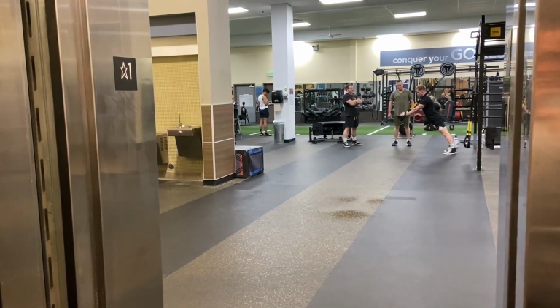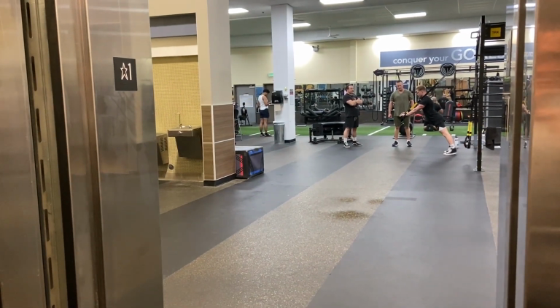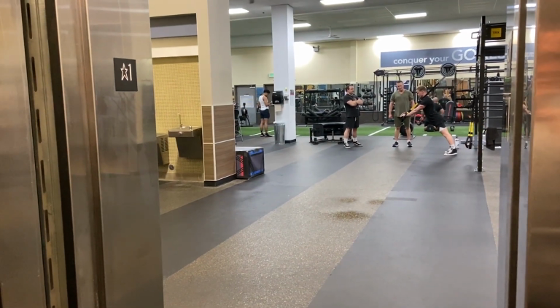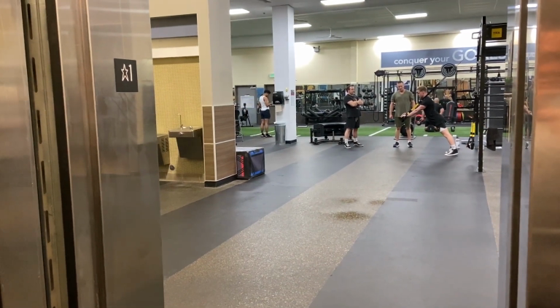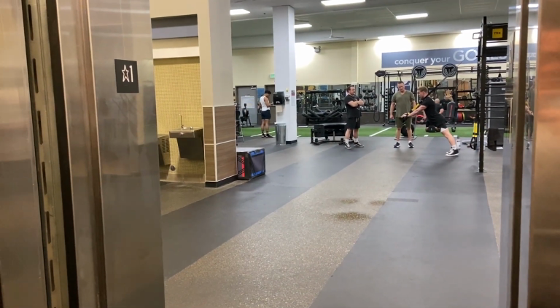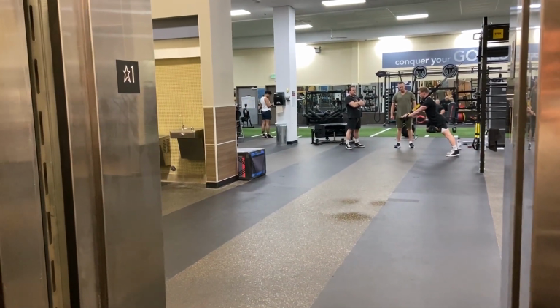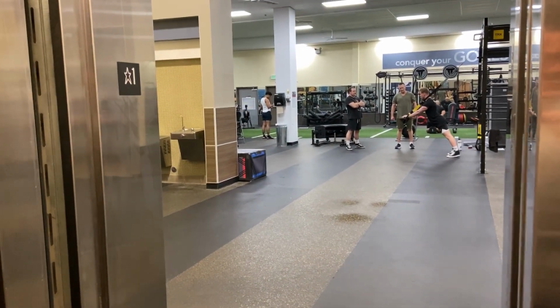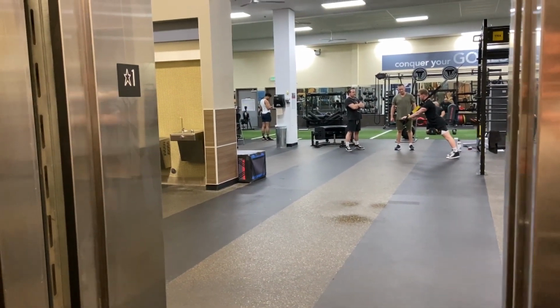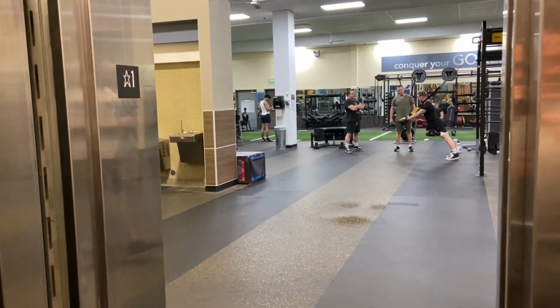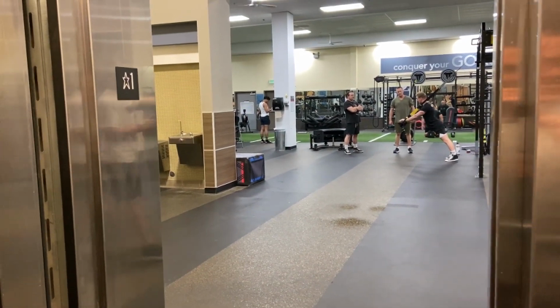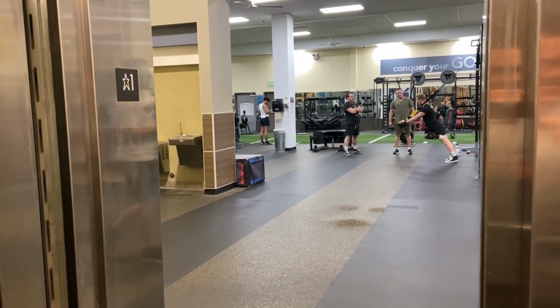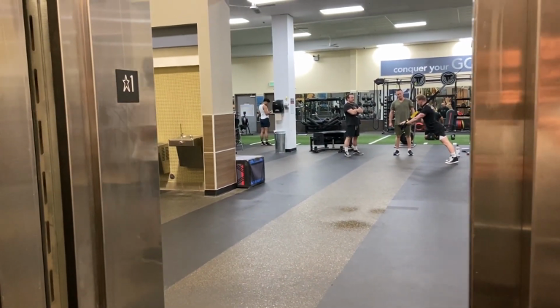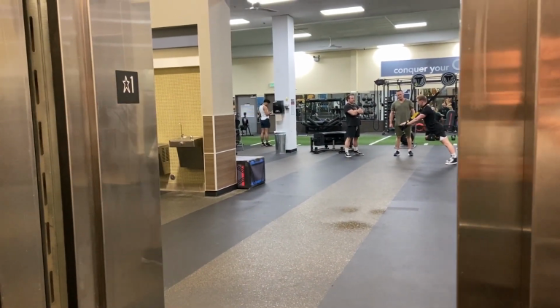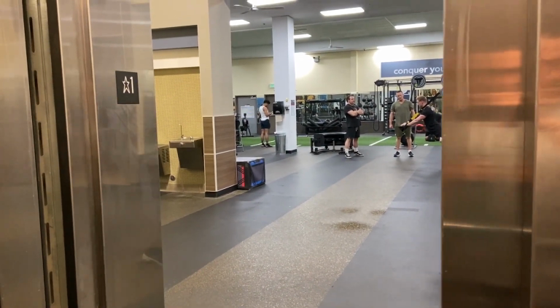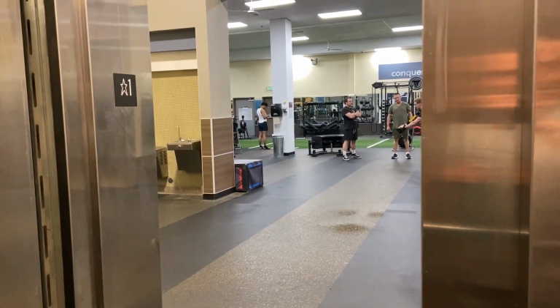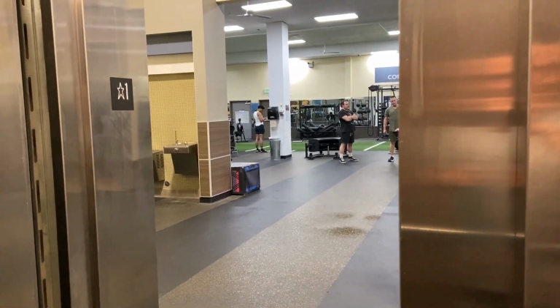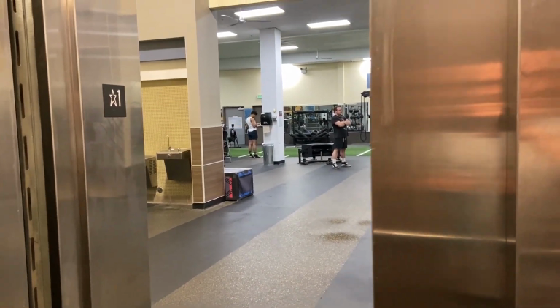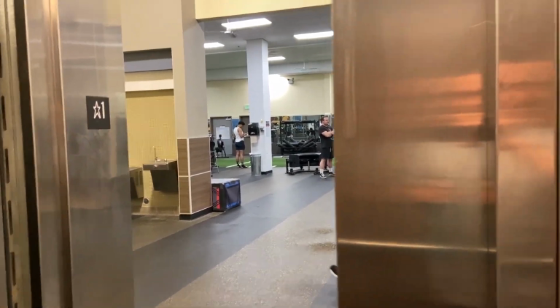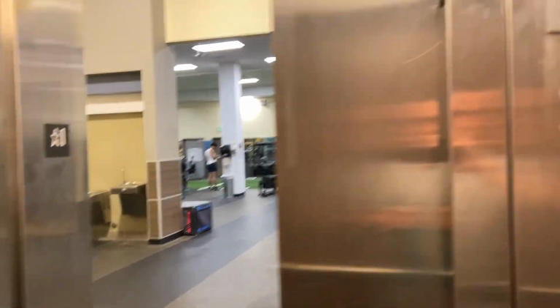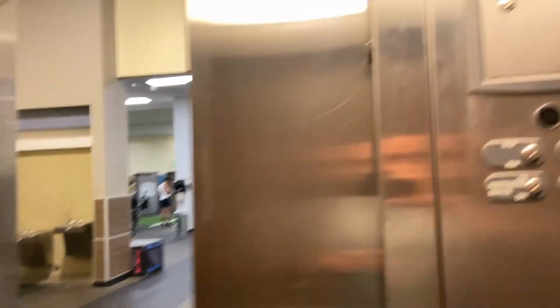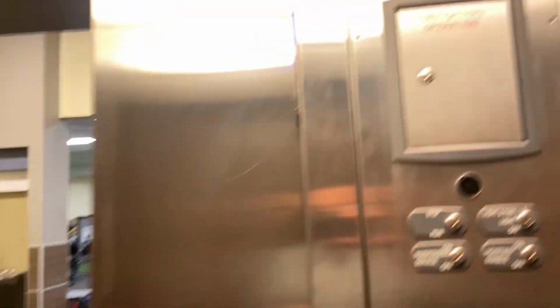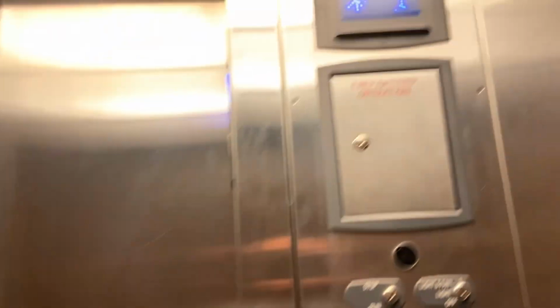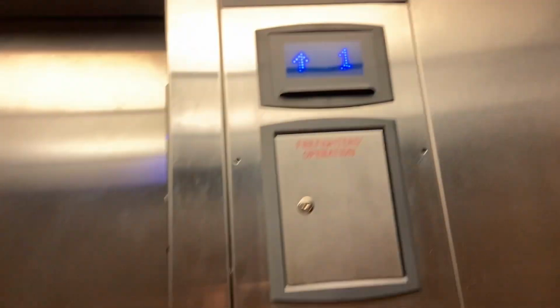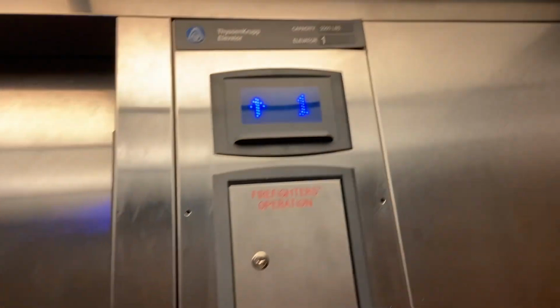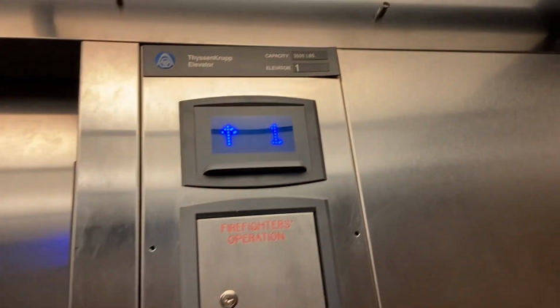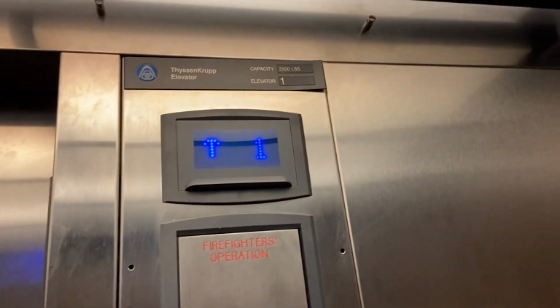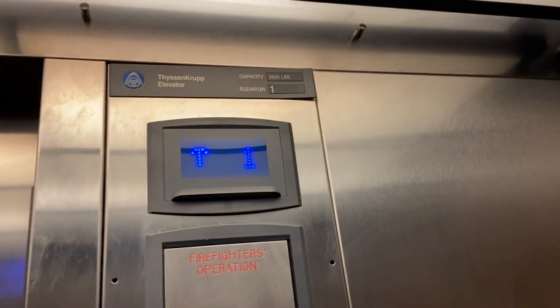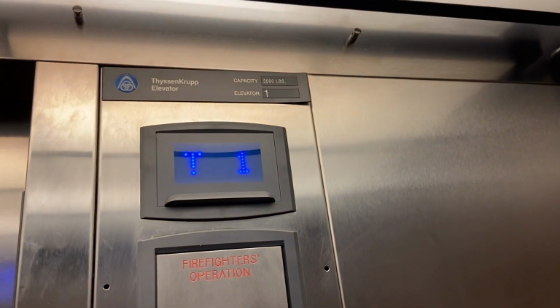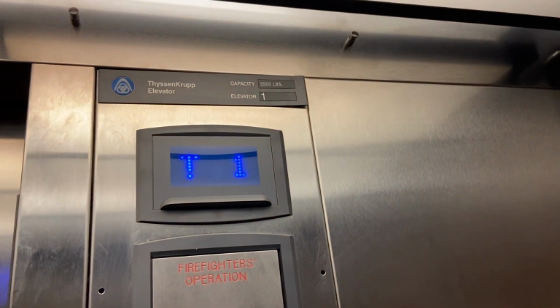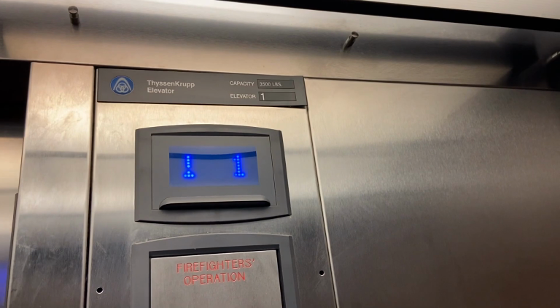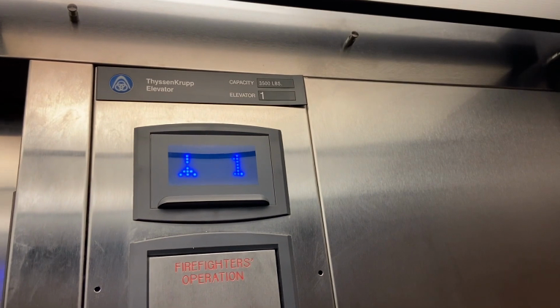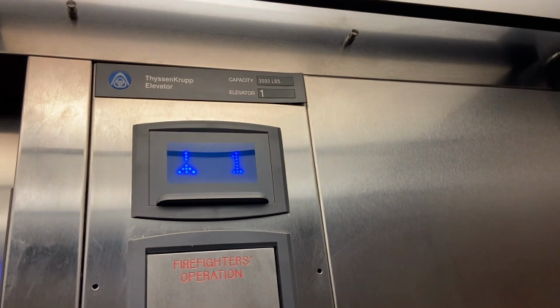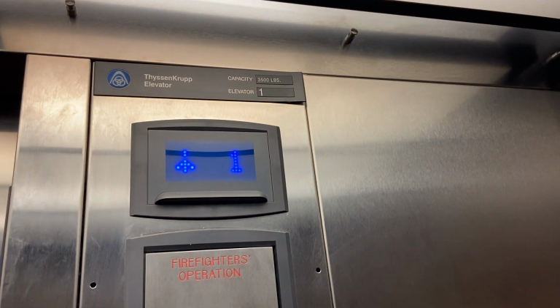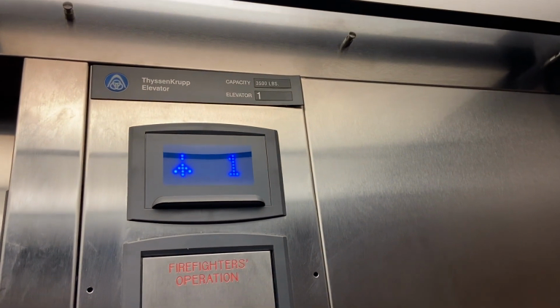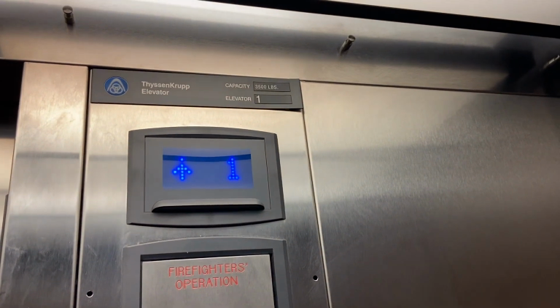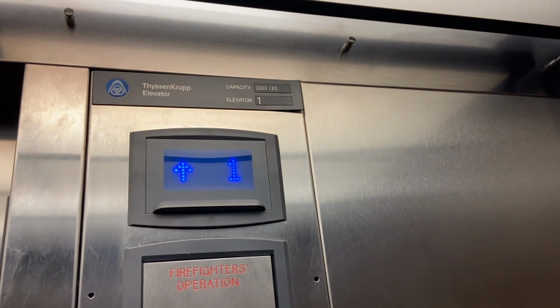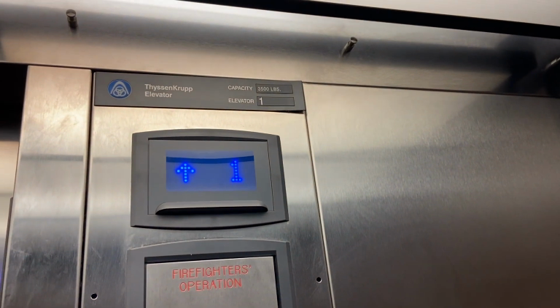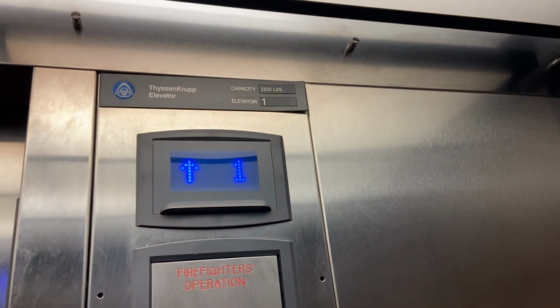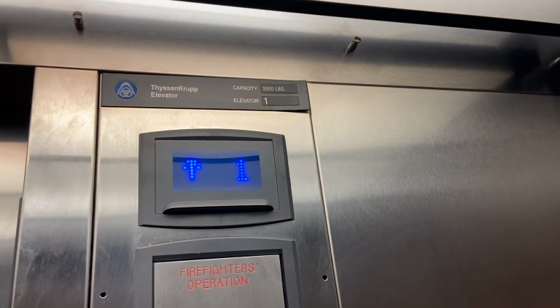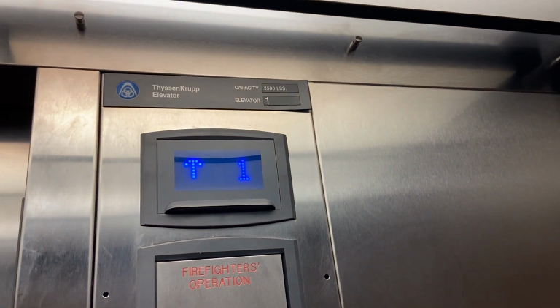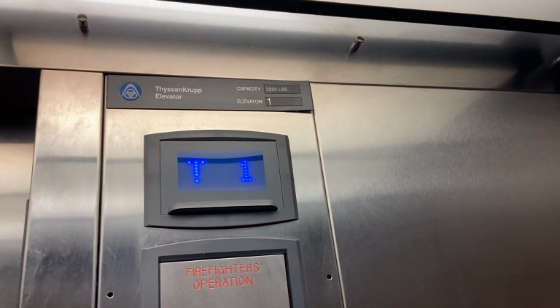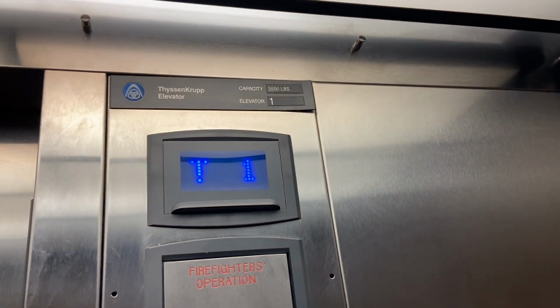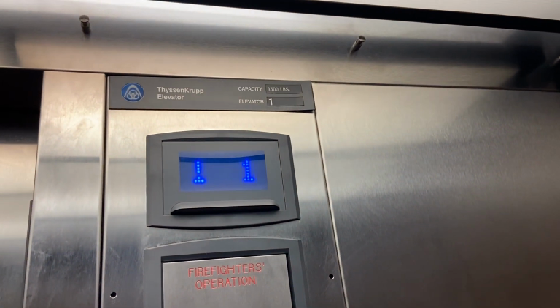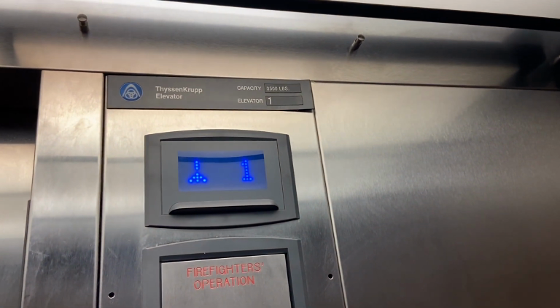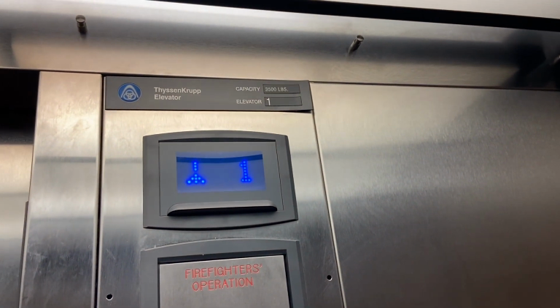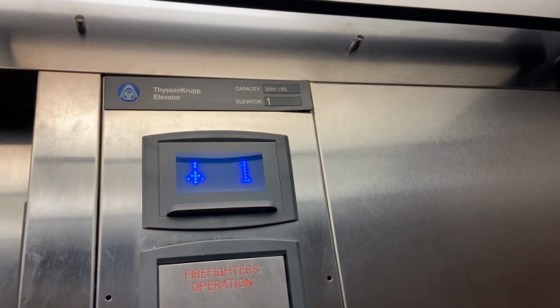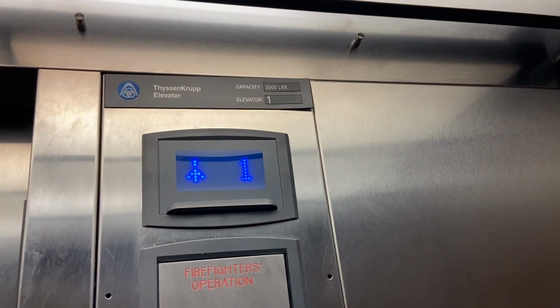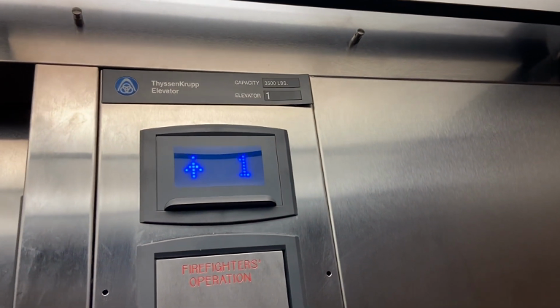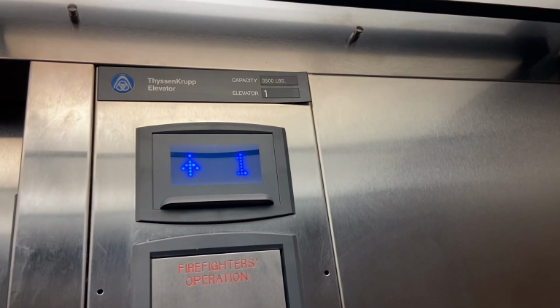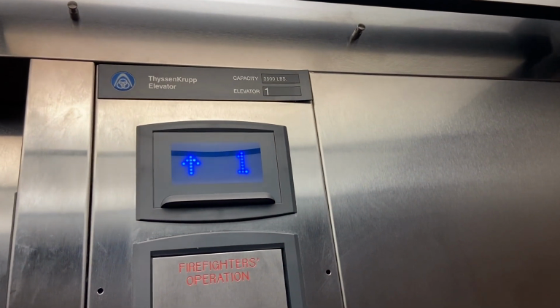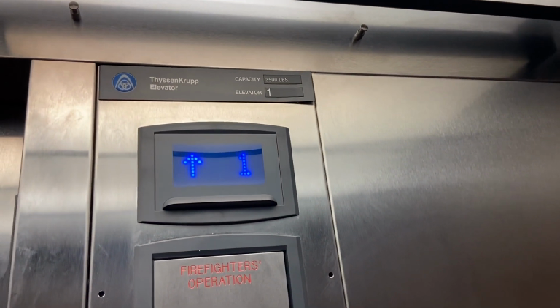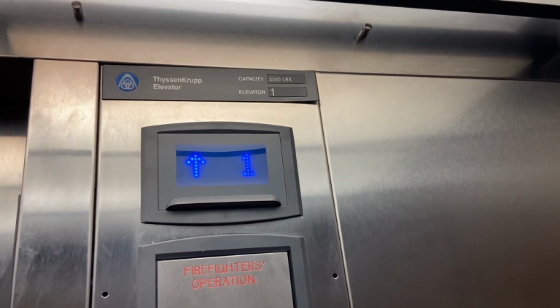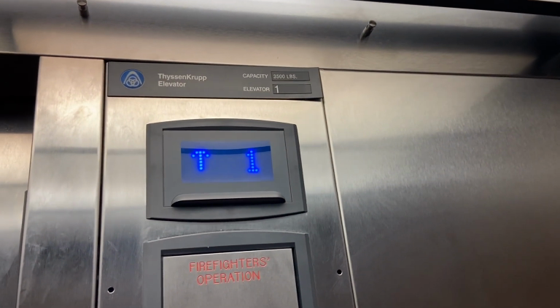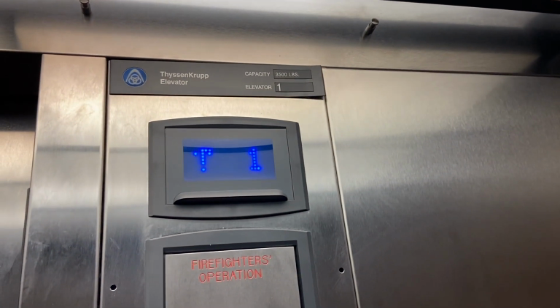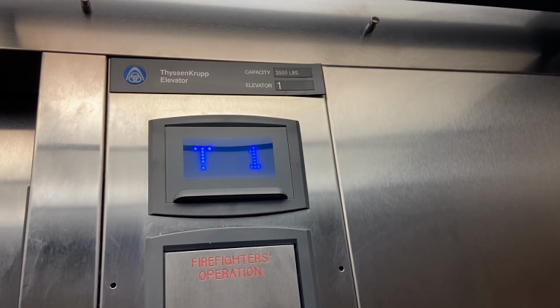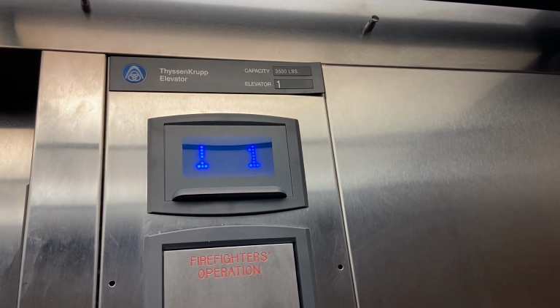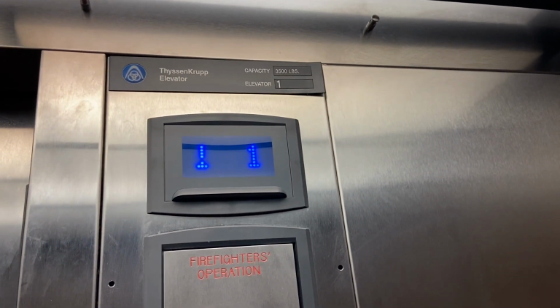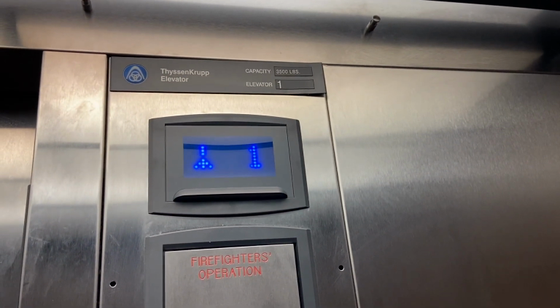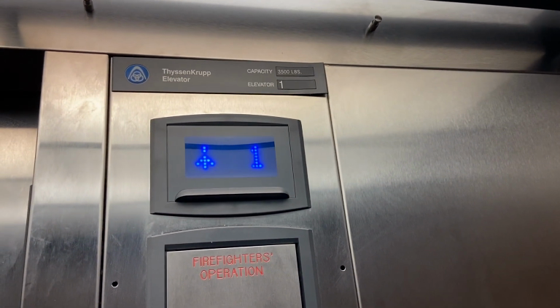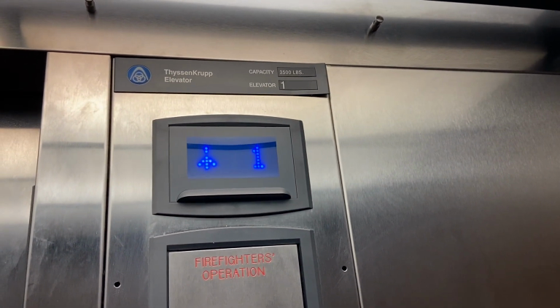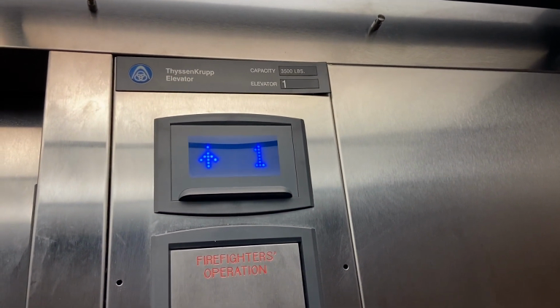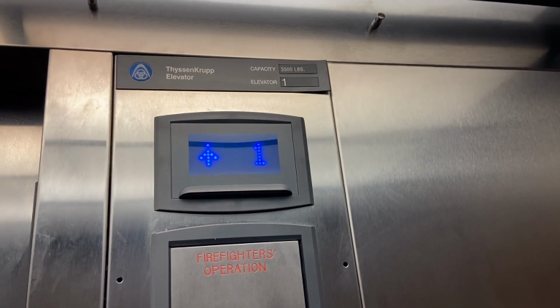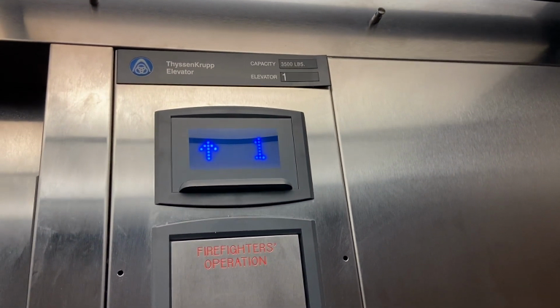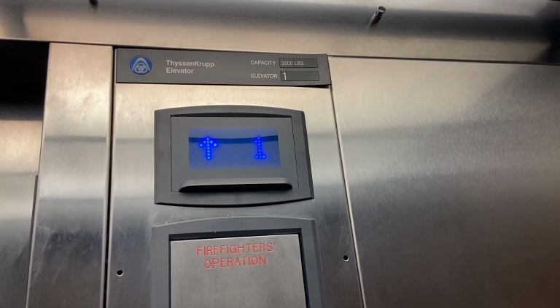I don't know when this ThyssenKrupp was installed. I think I want to say 2014, 2015 — those are the numbers.